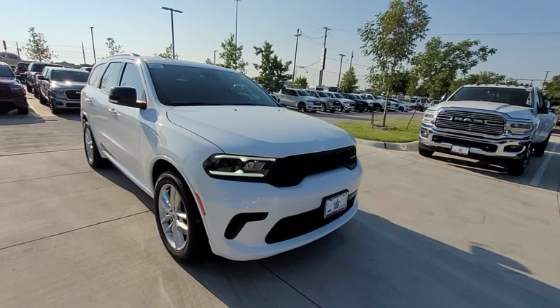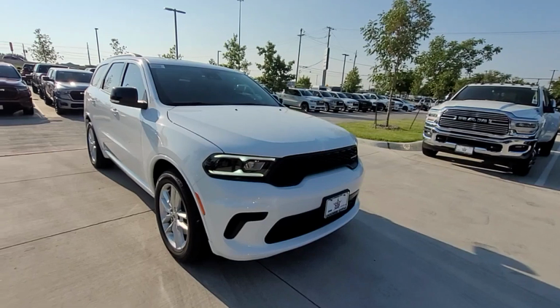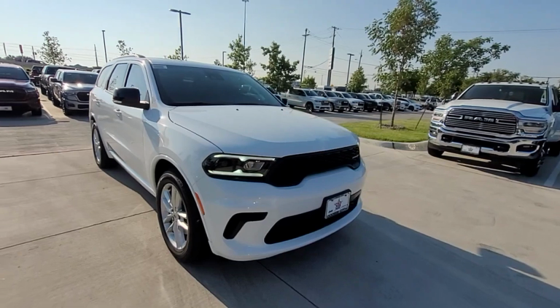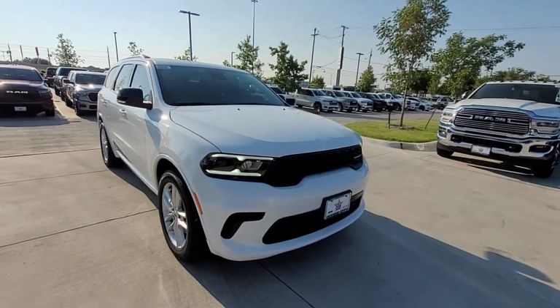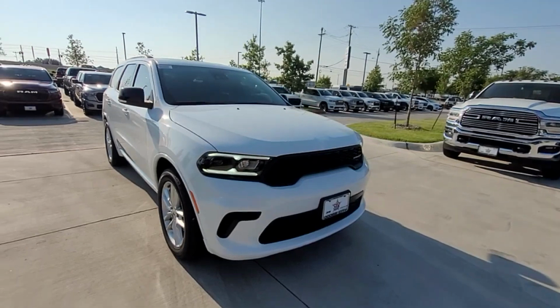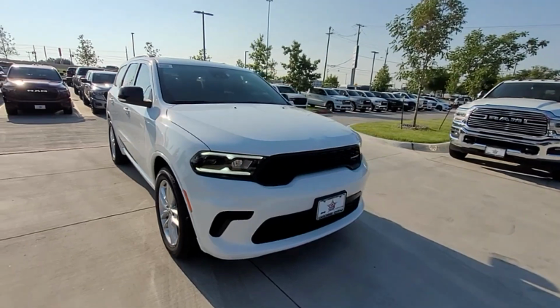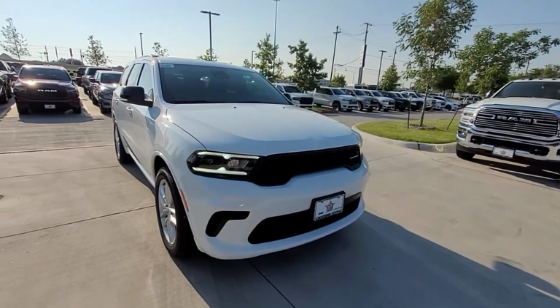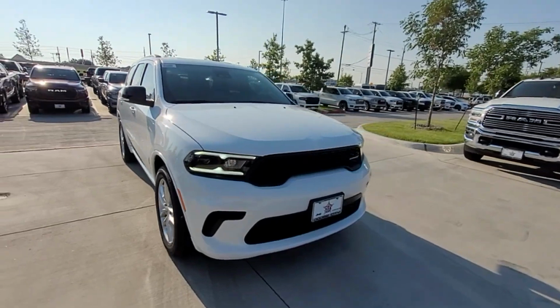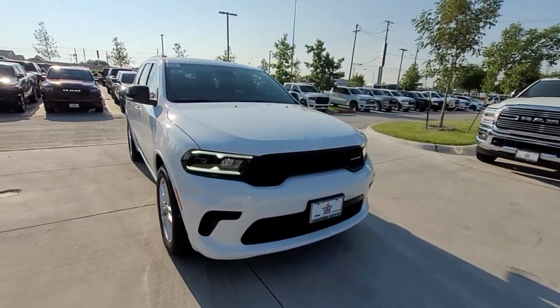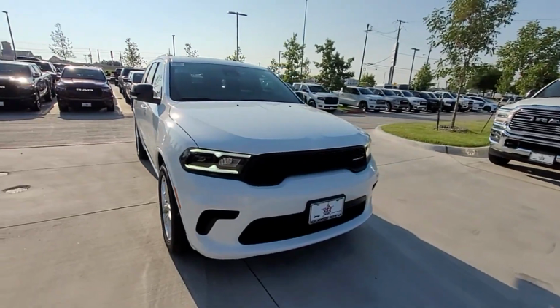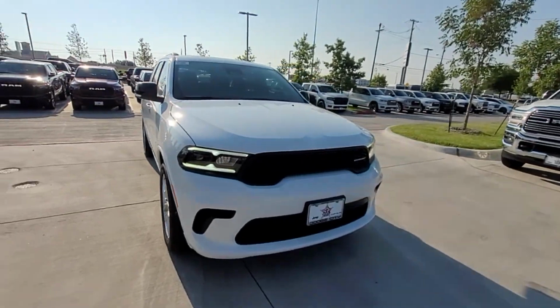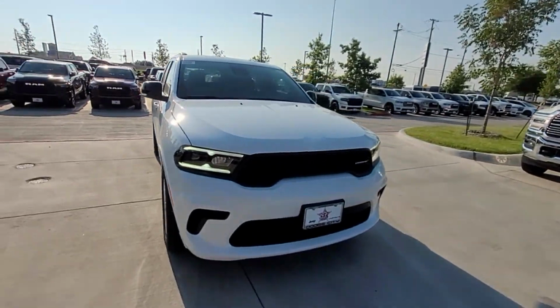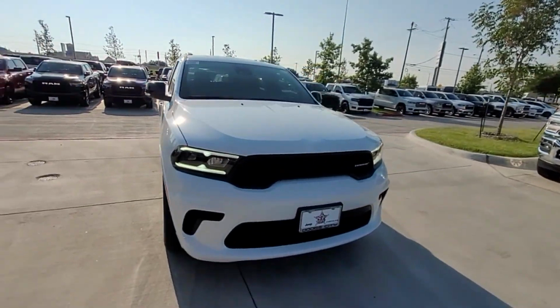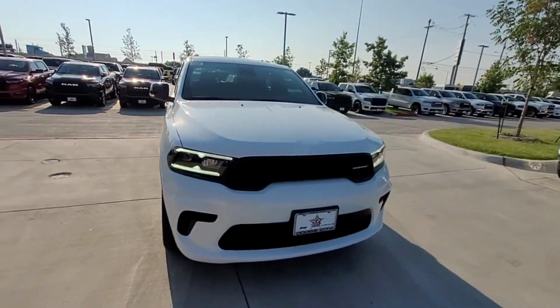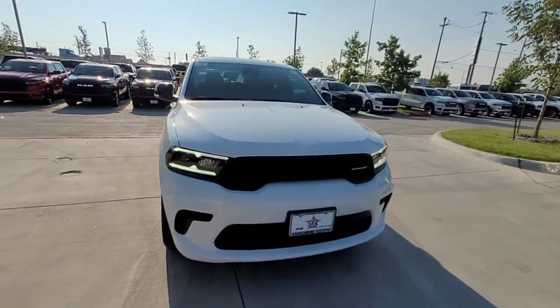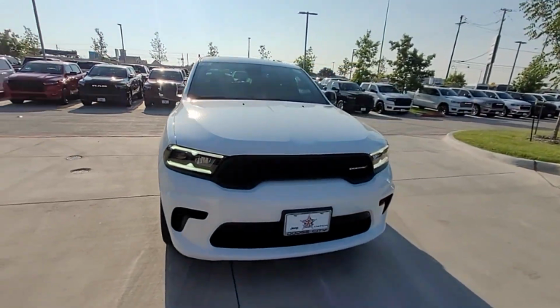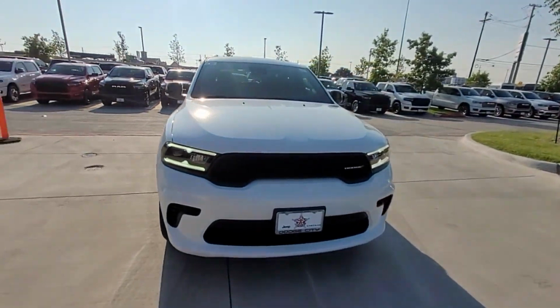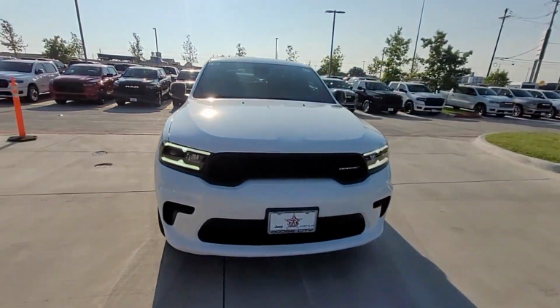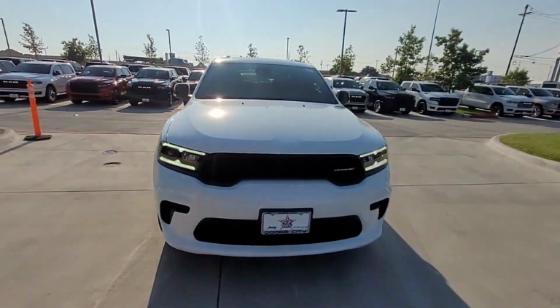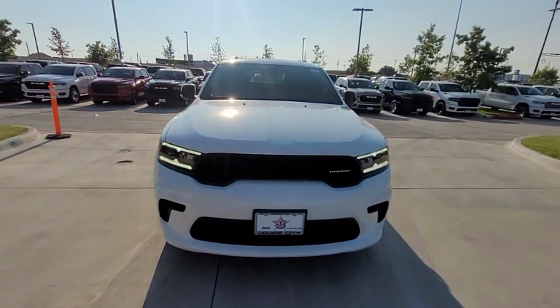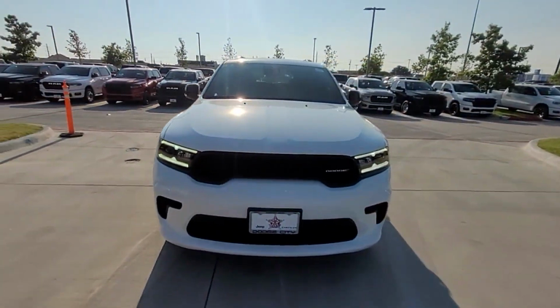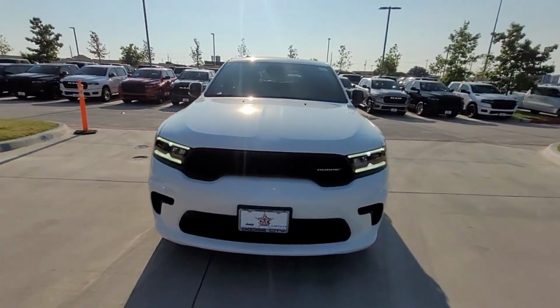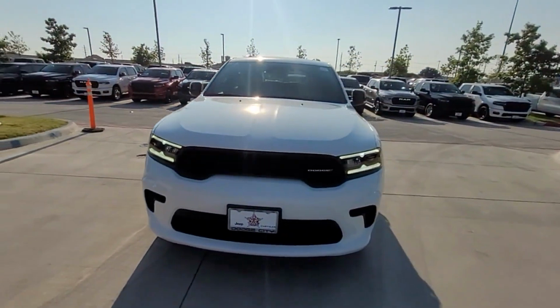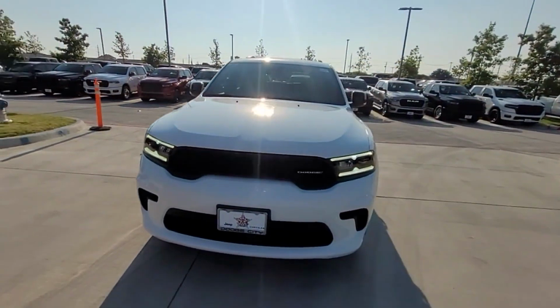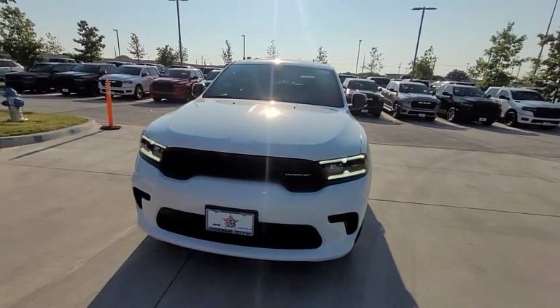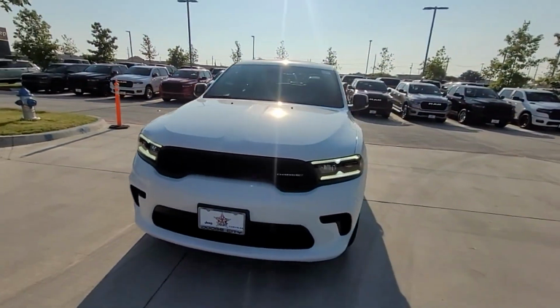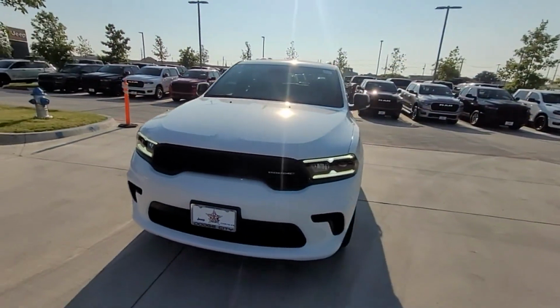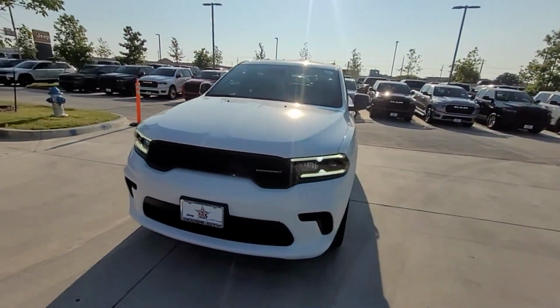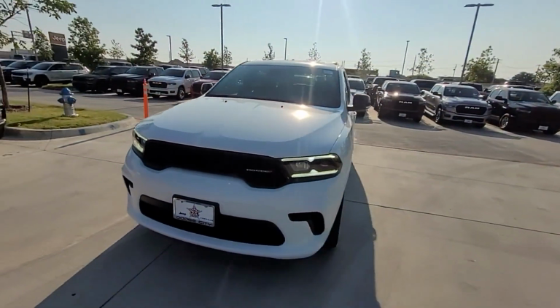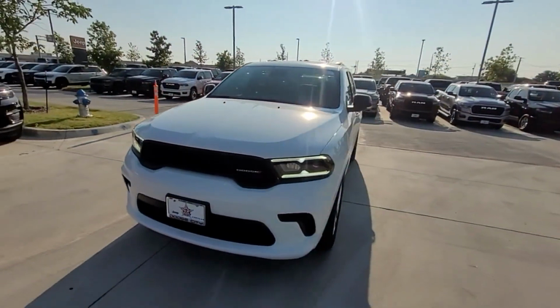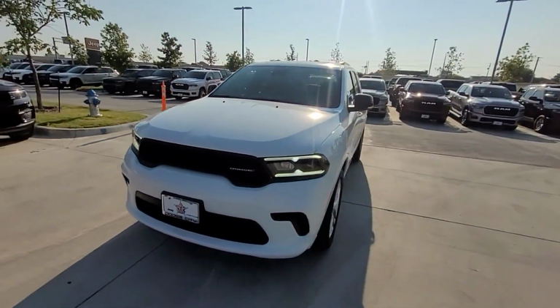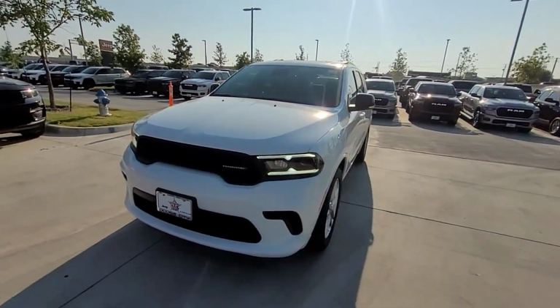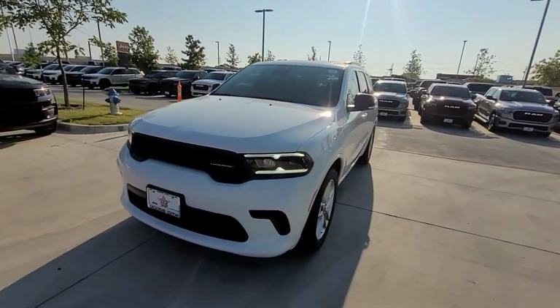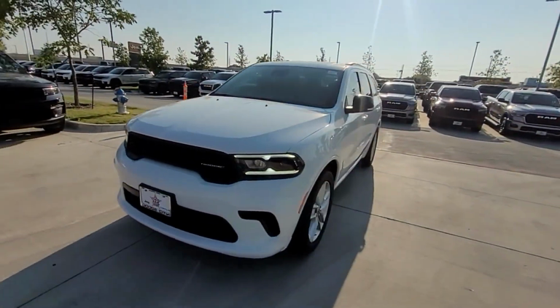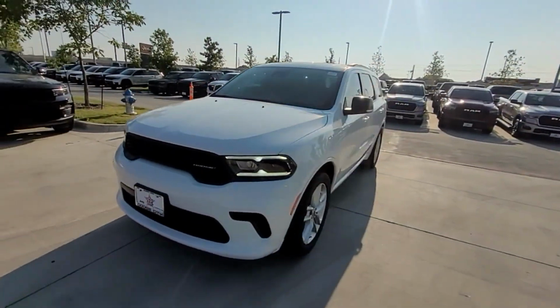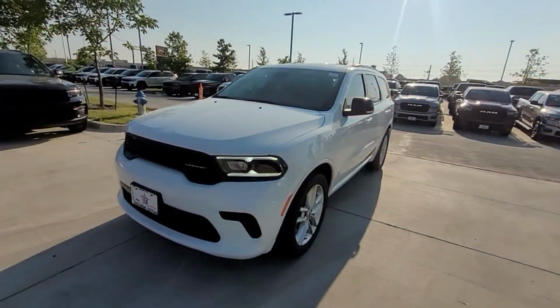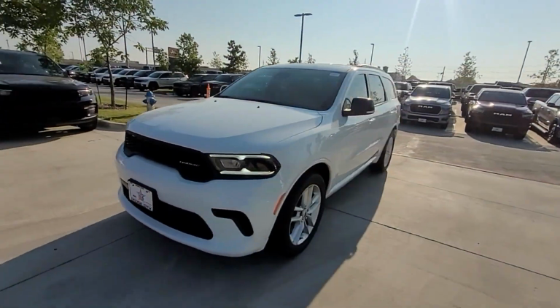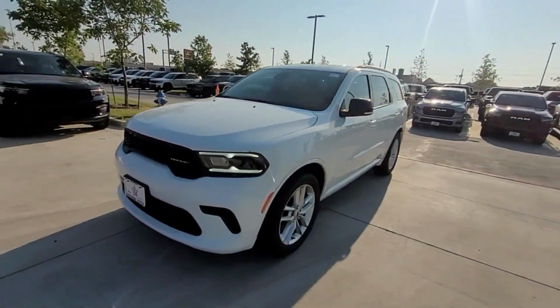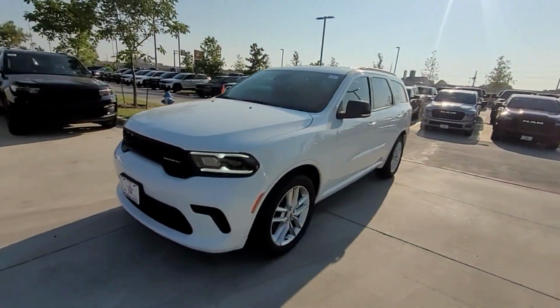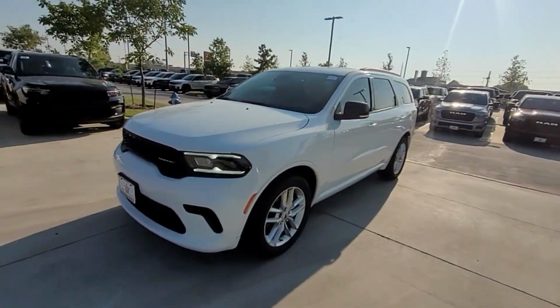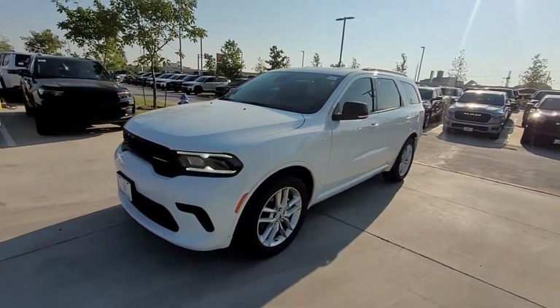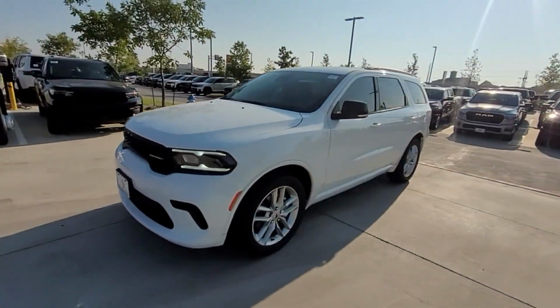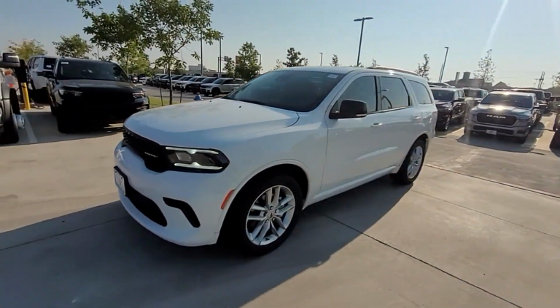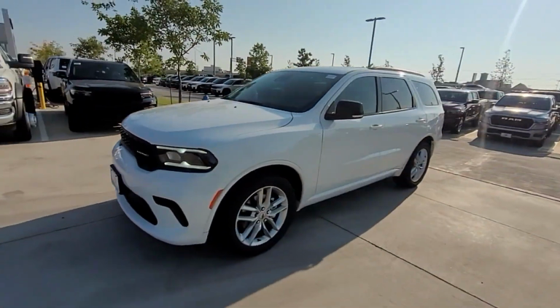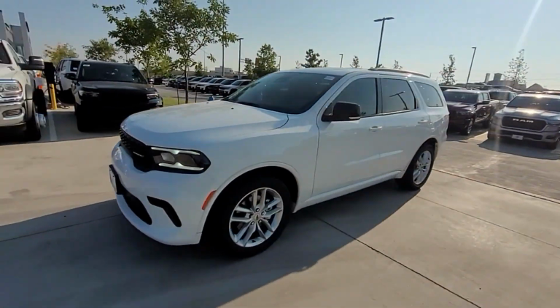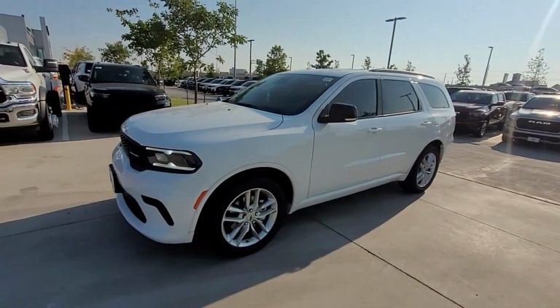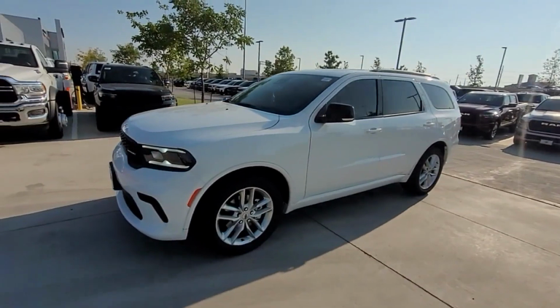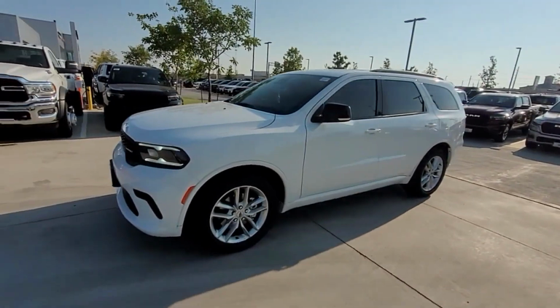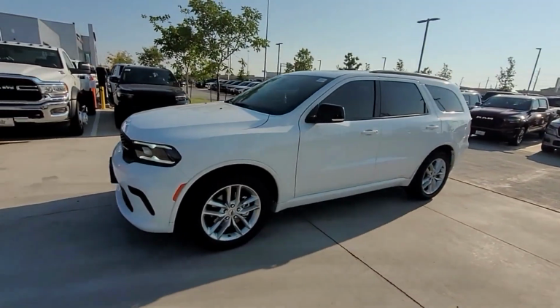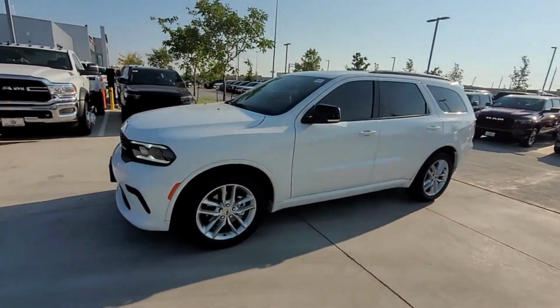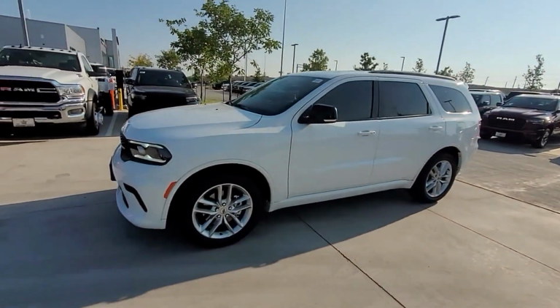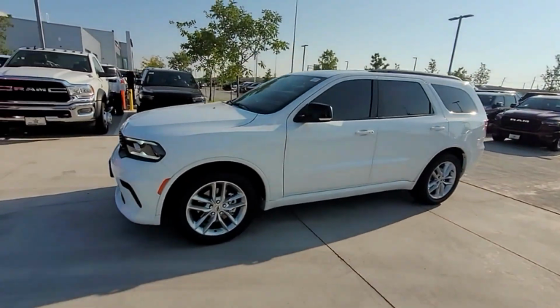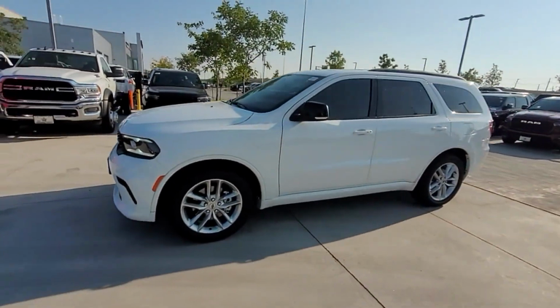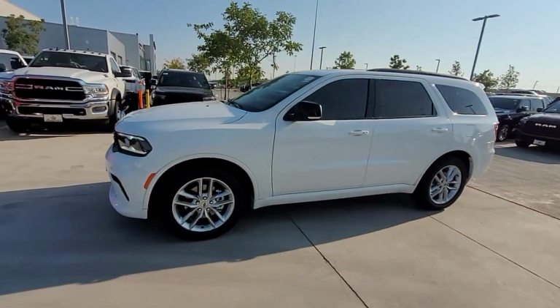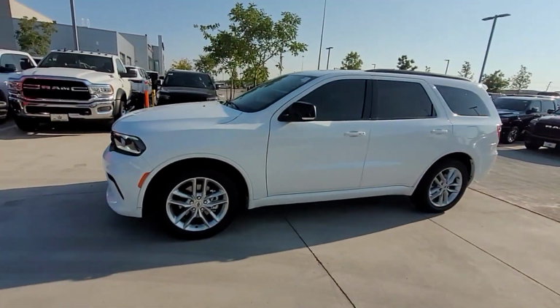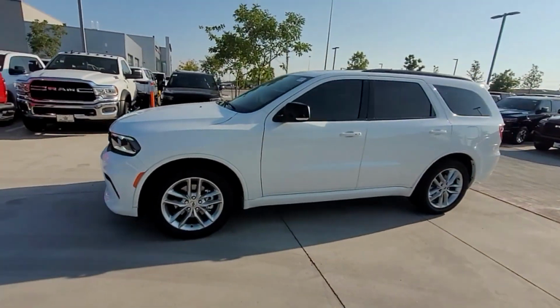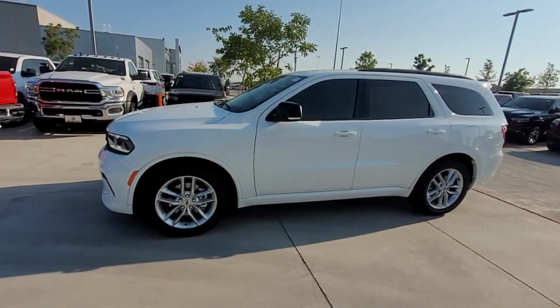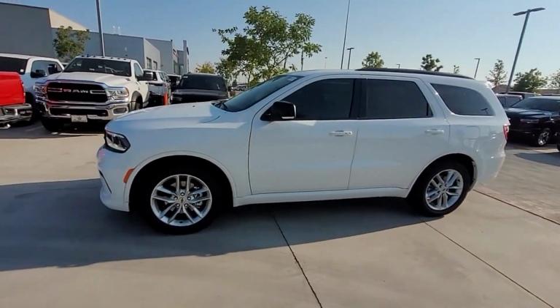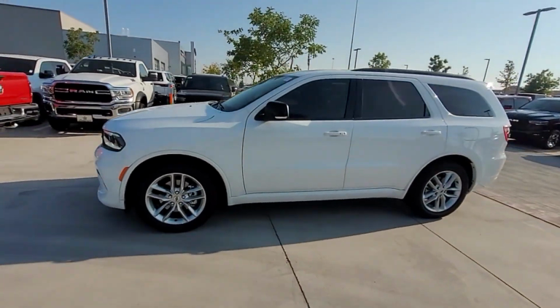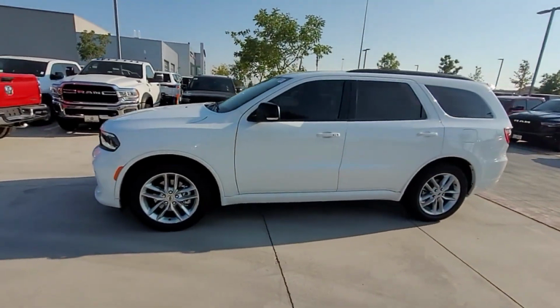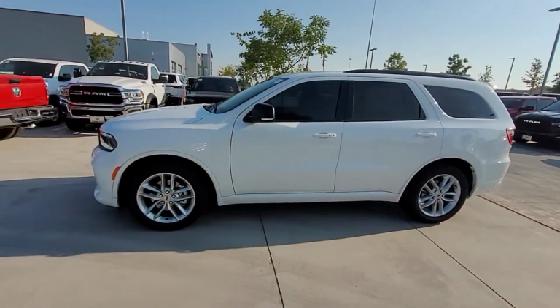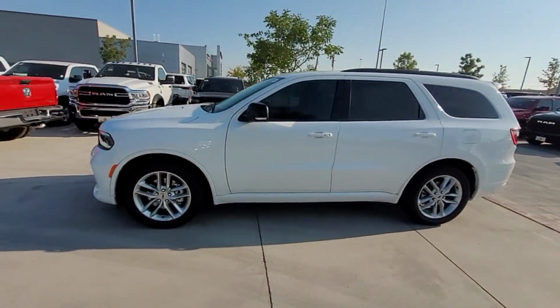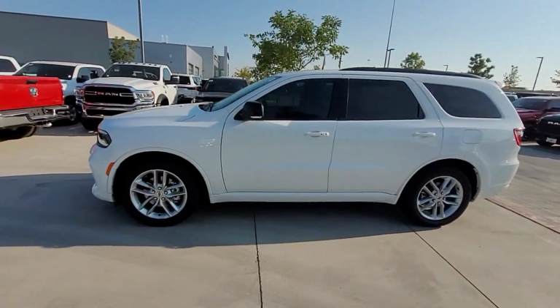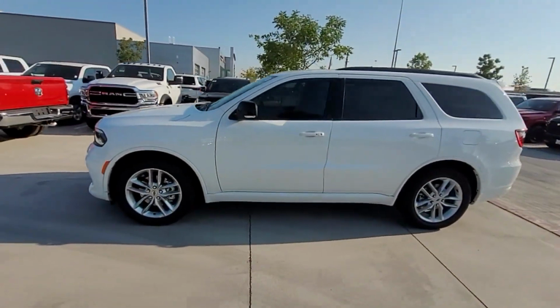2024 Dodge Durango. This SUV offers space as well as power and performance.